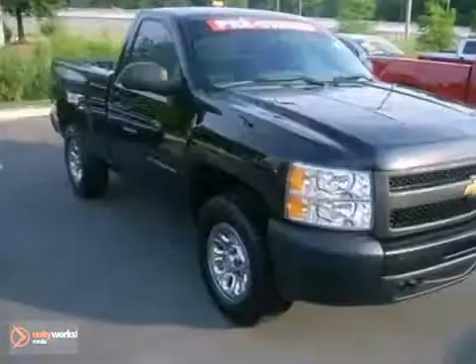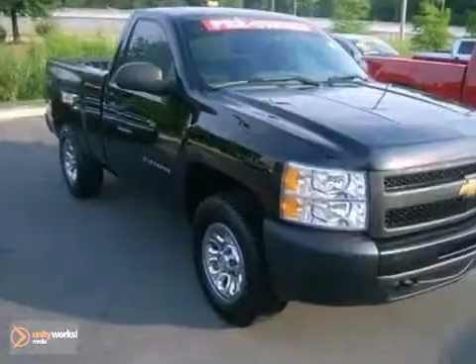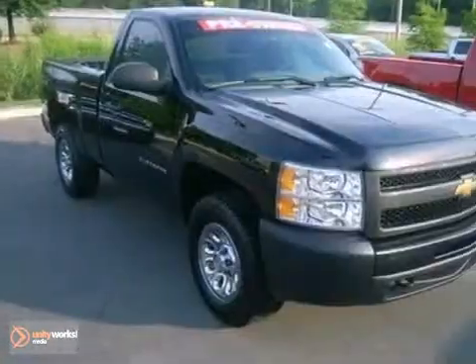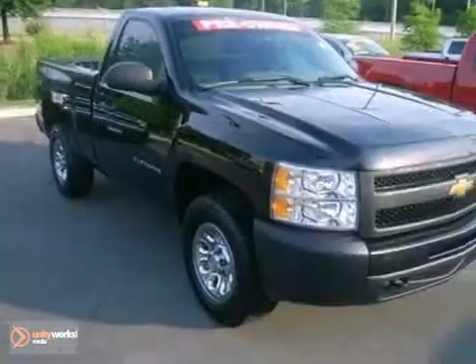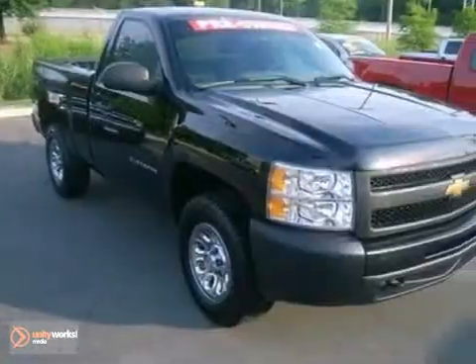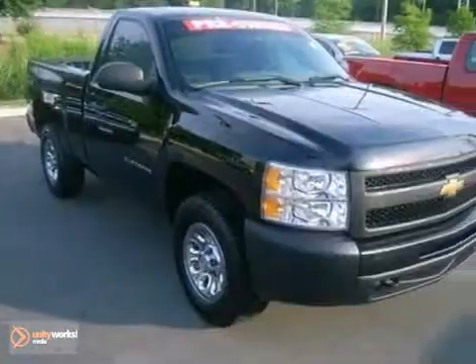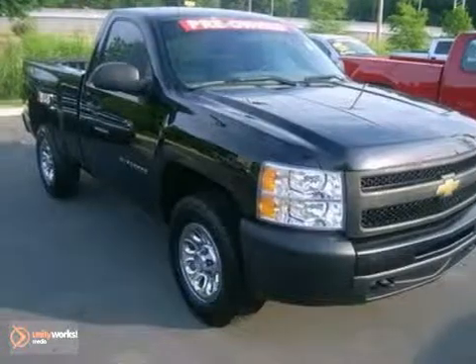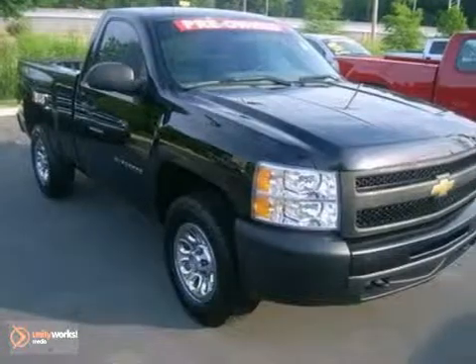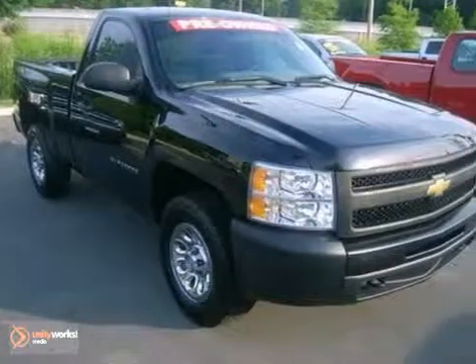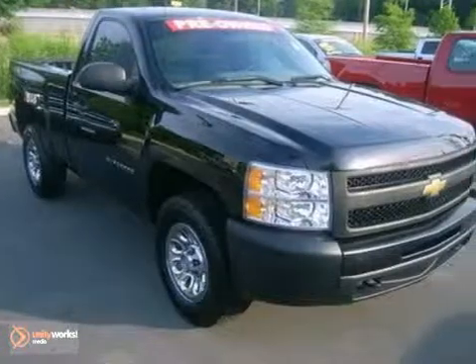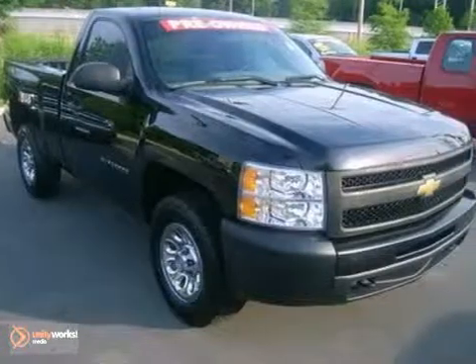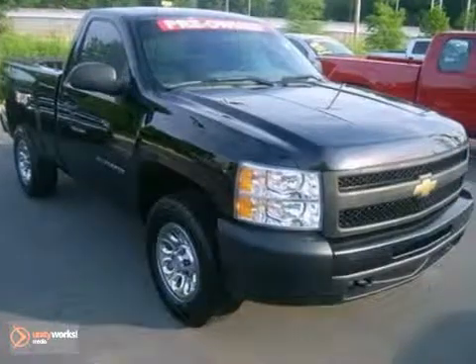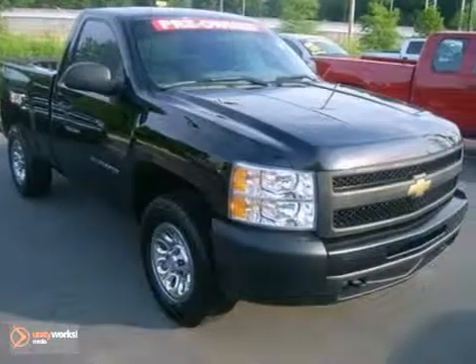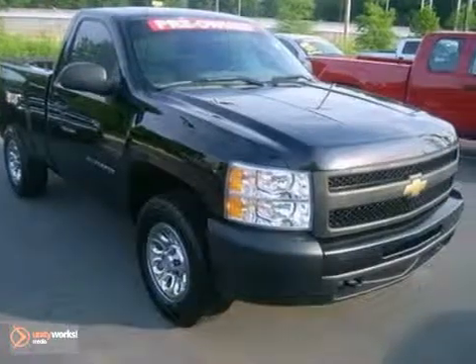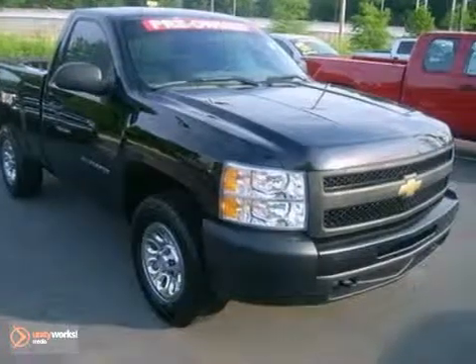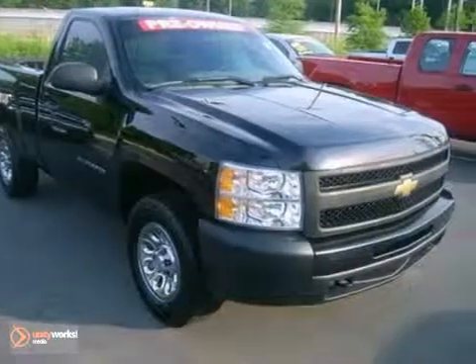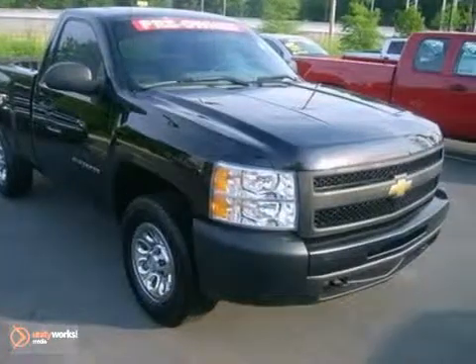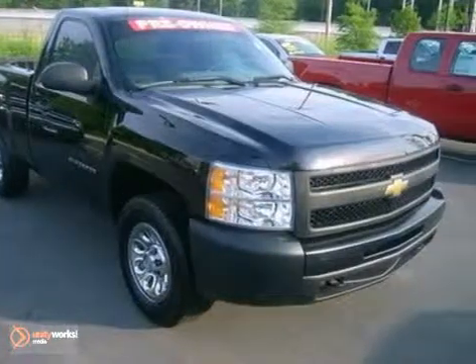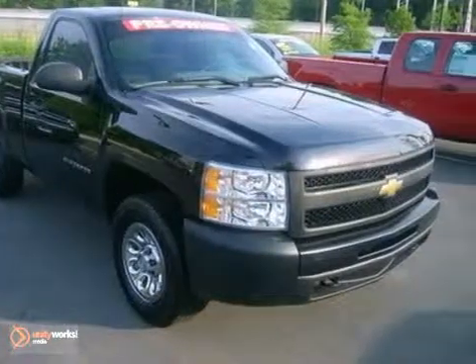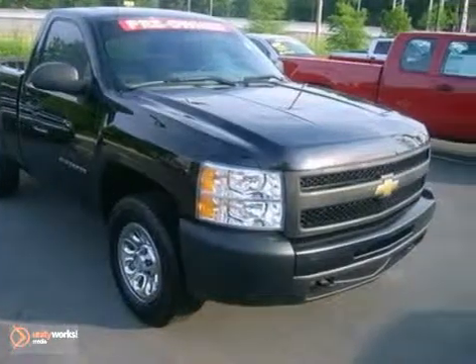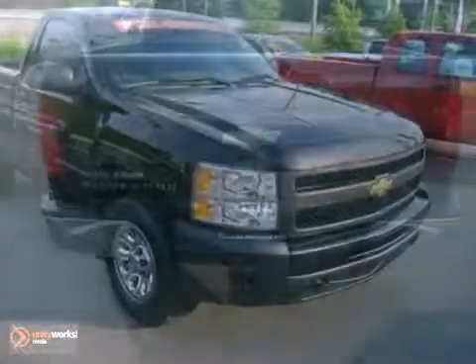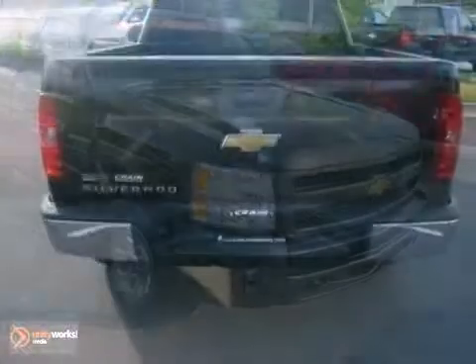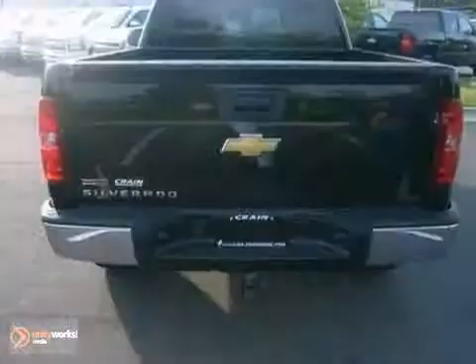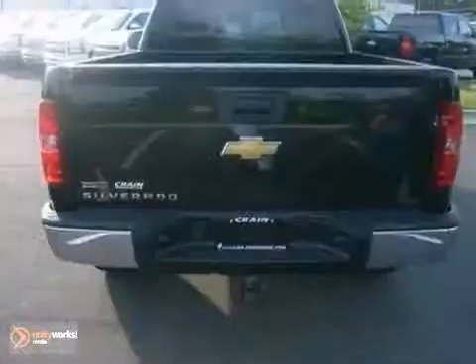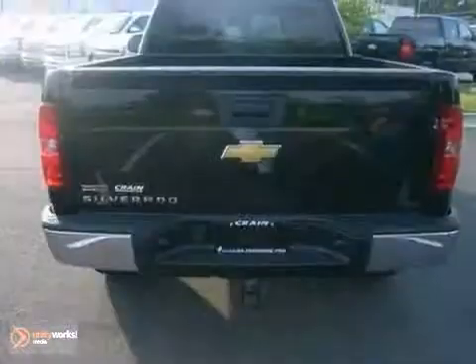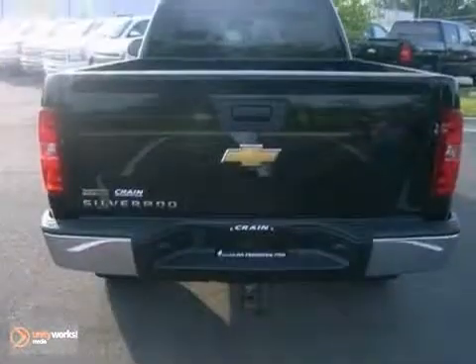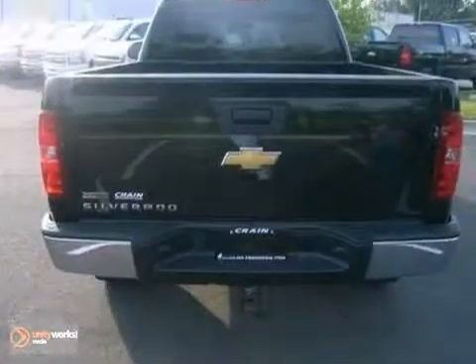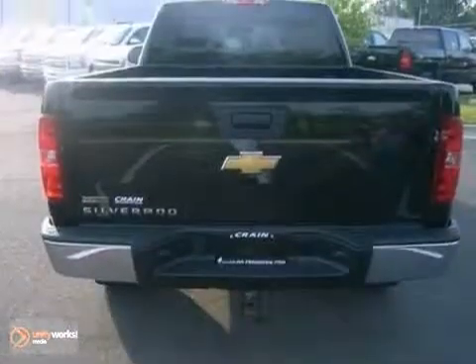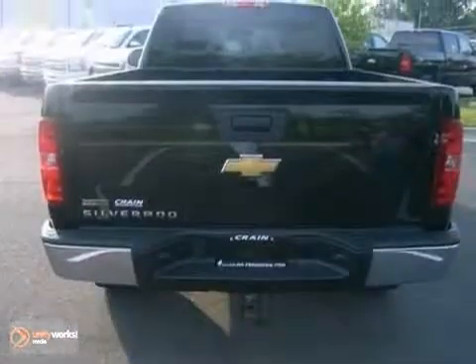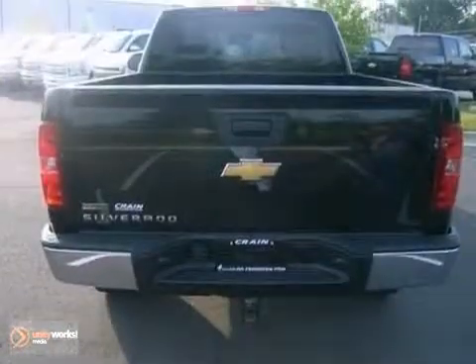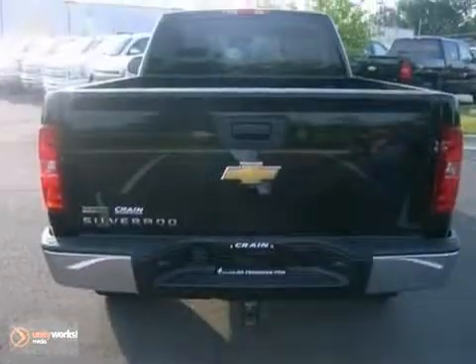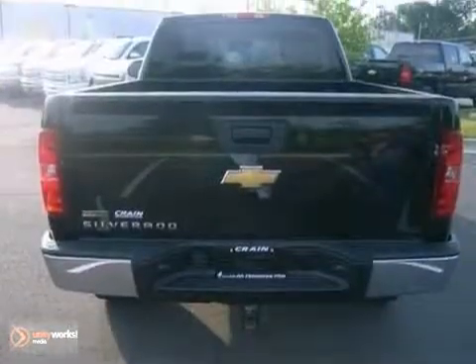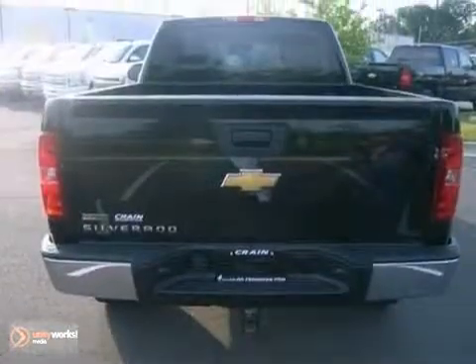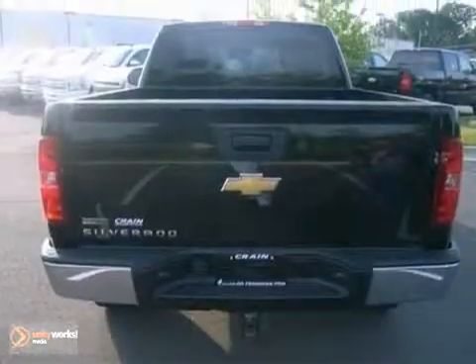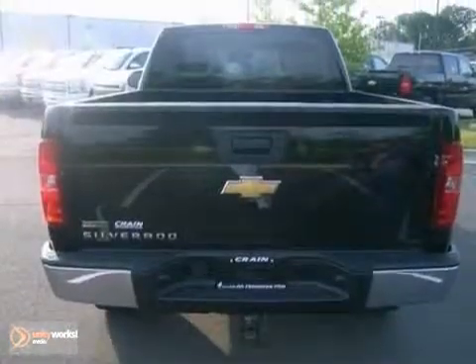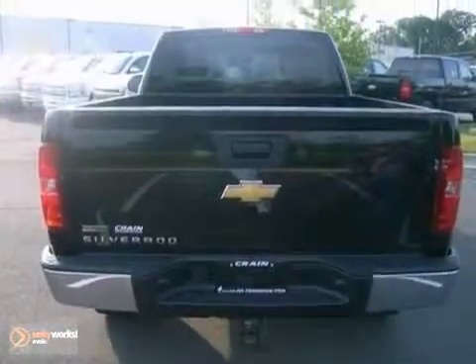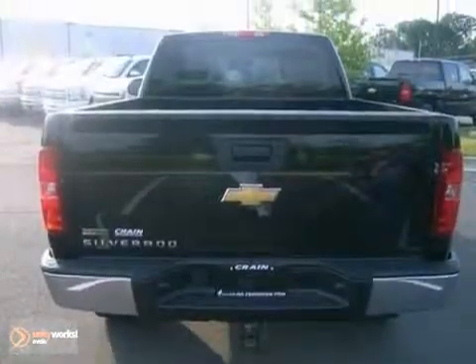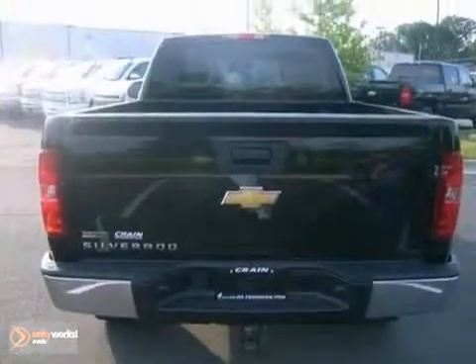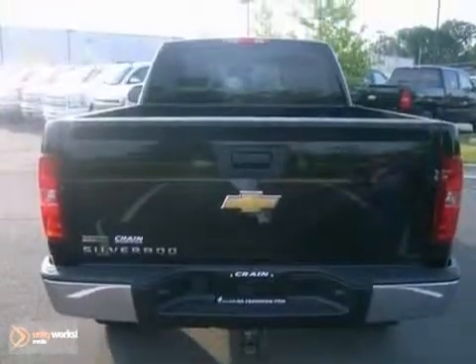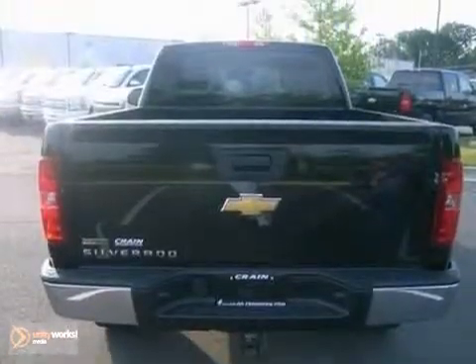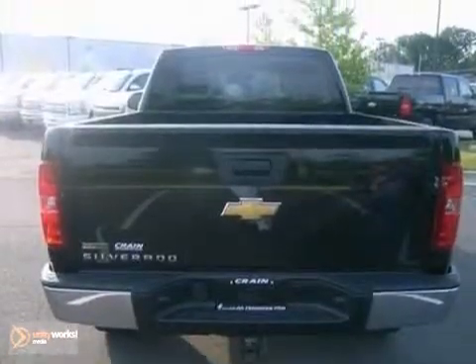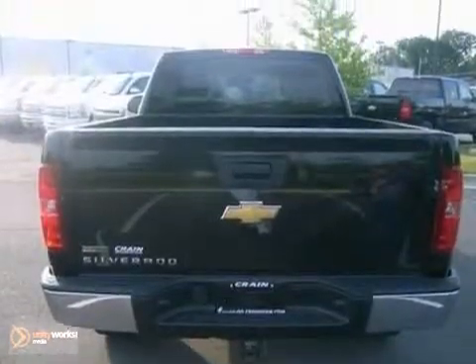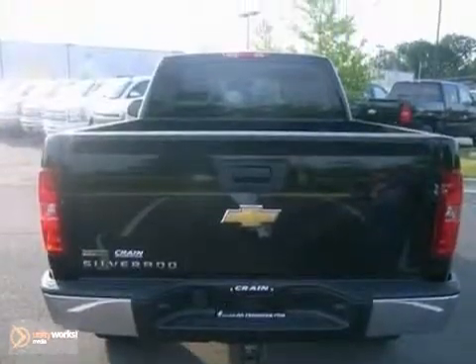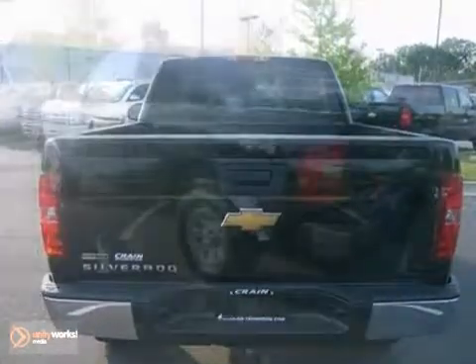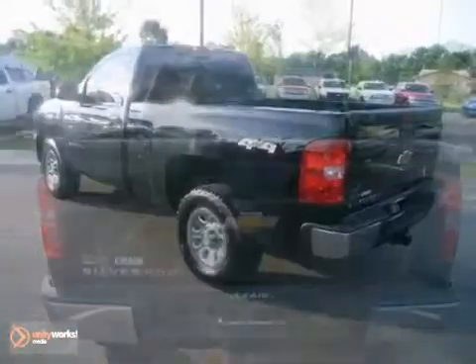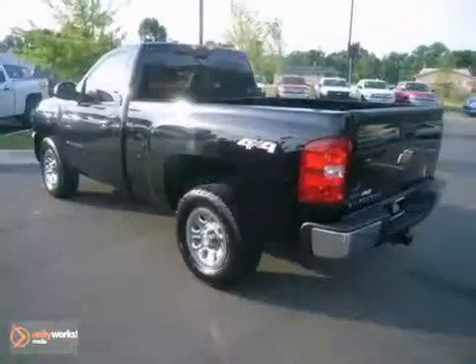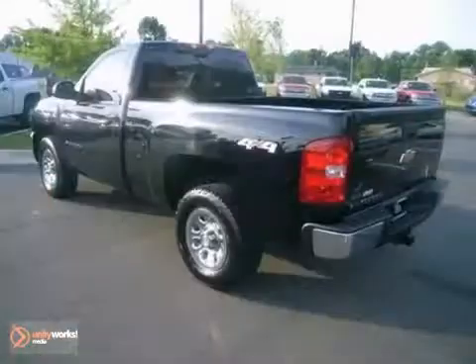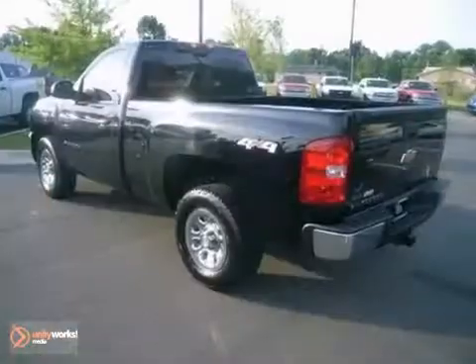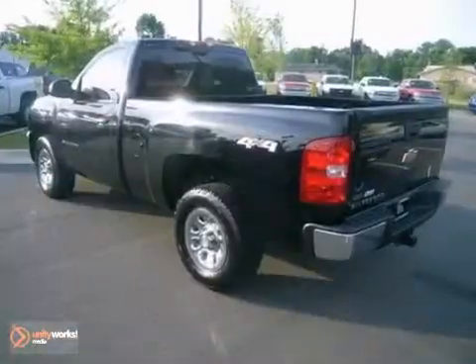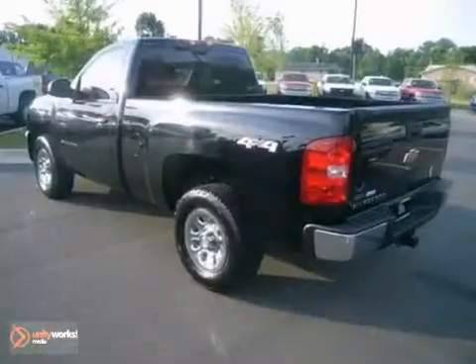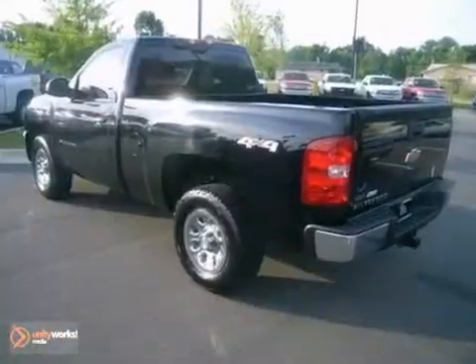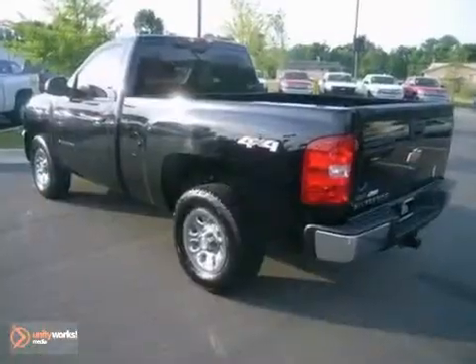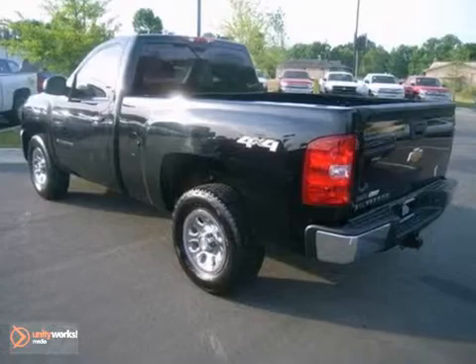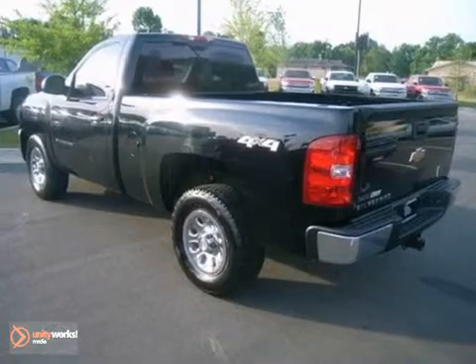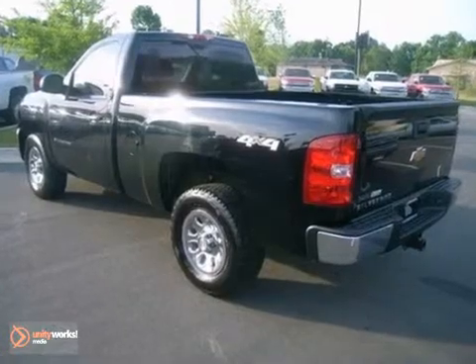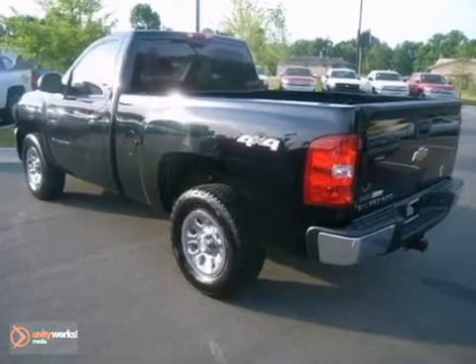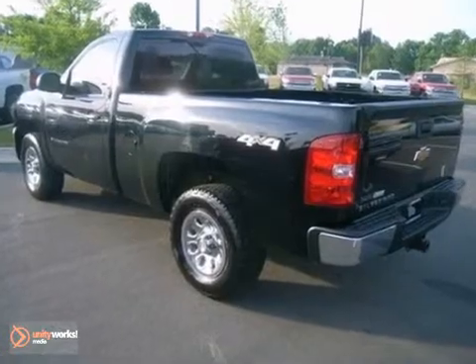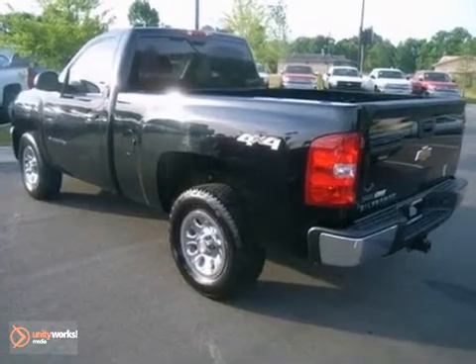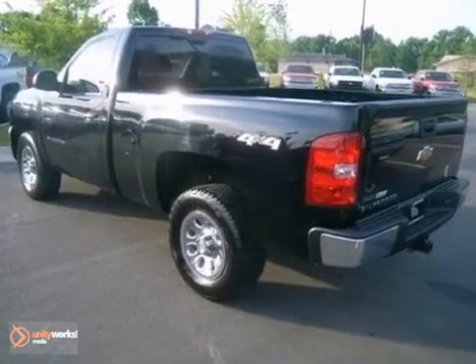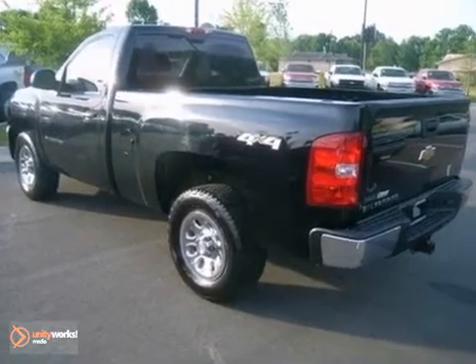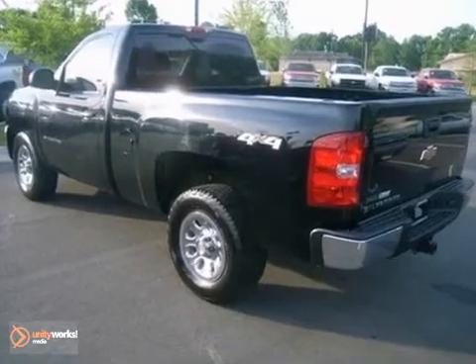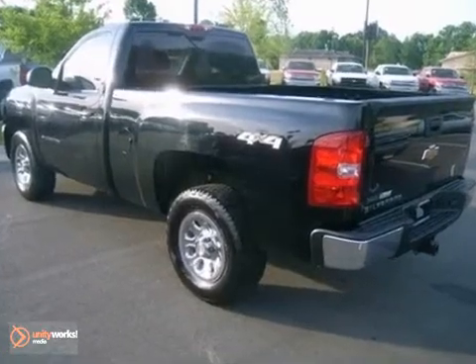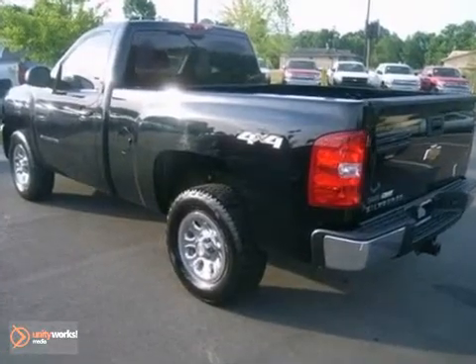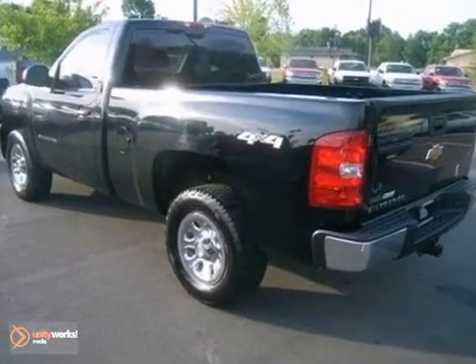Whether you need a truck for off-roading, hauling, towing, or your everyday commute, this versatile Silverado is the perfect choice.